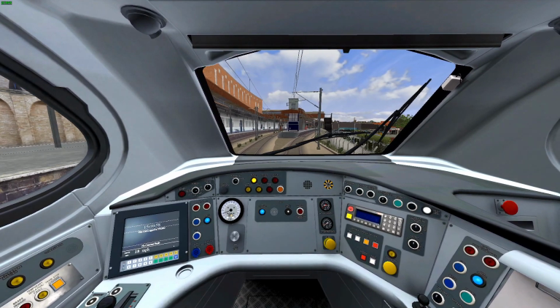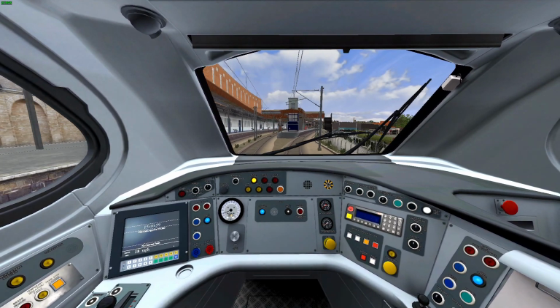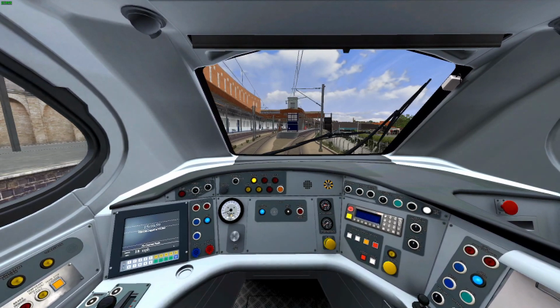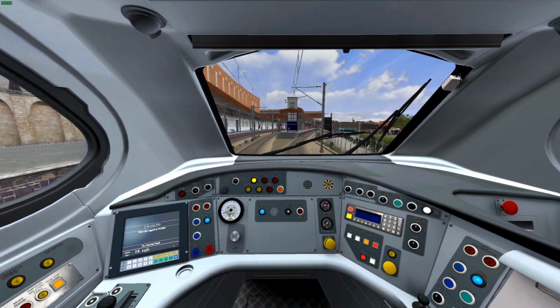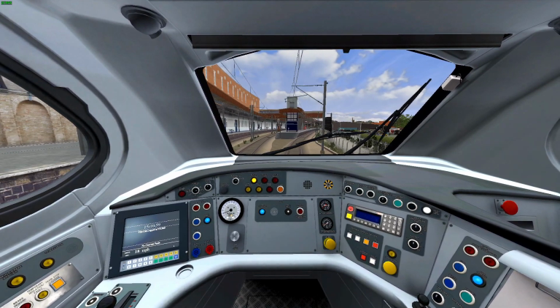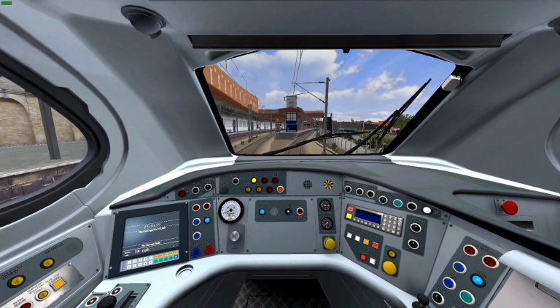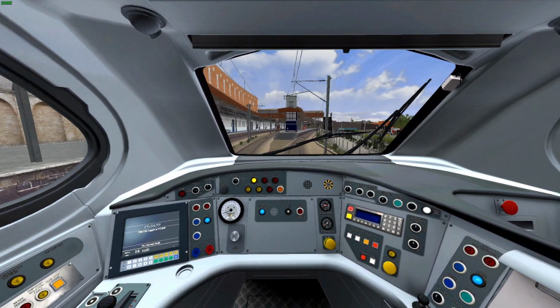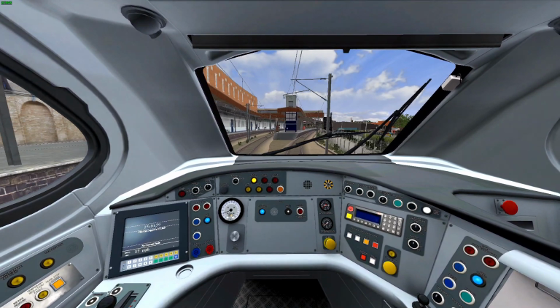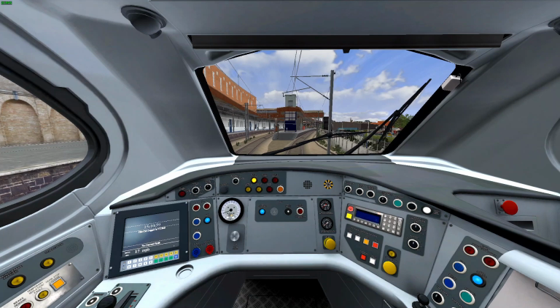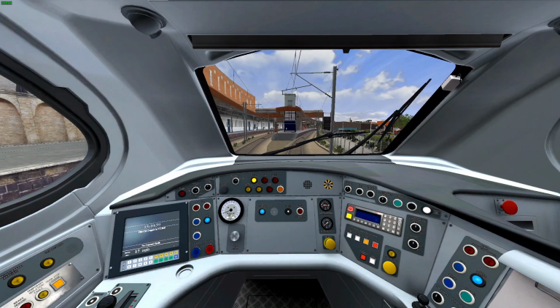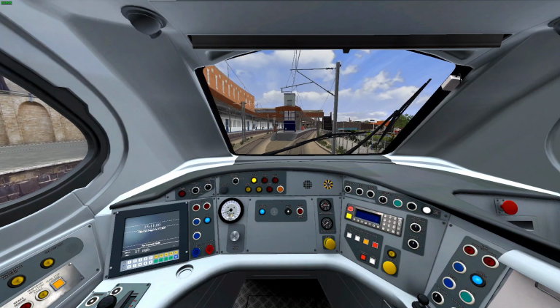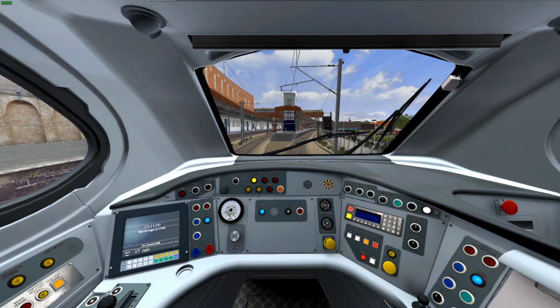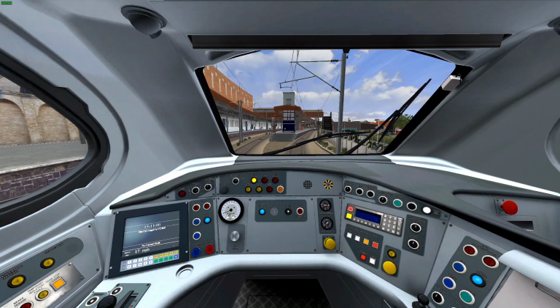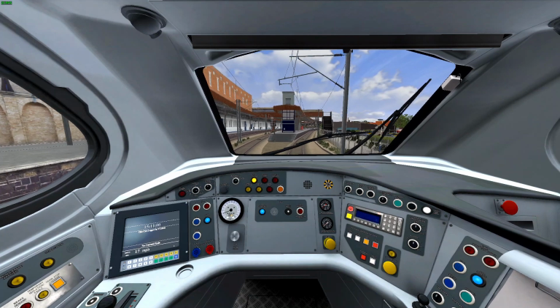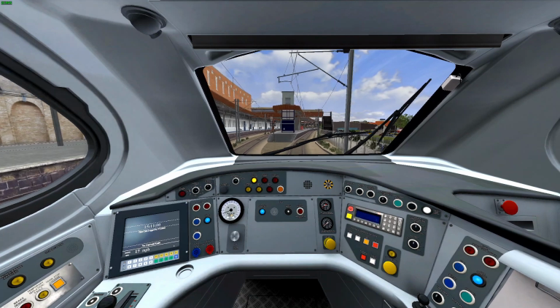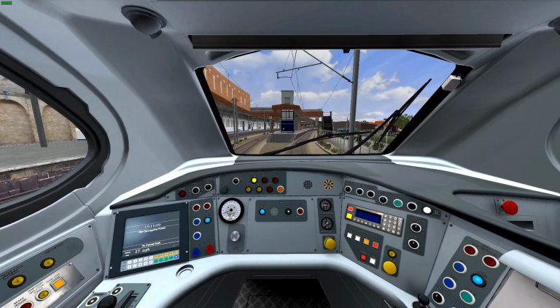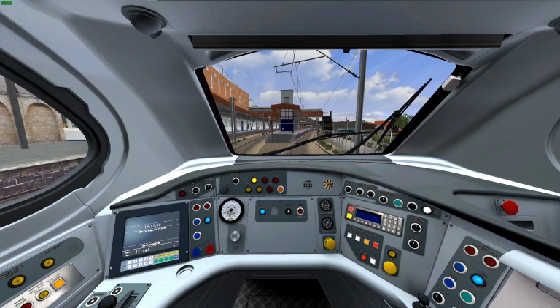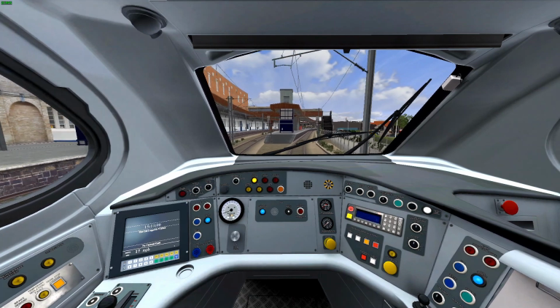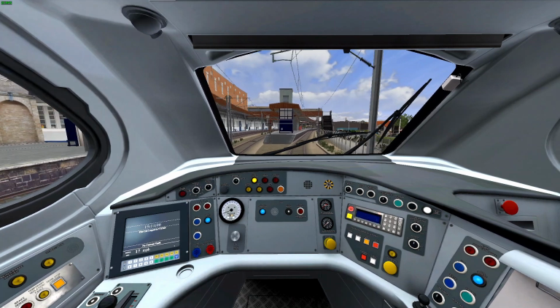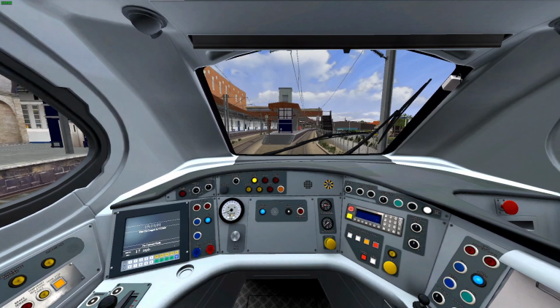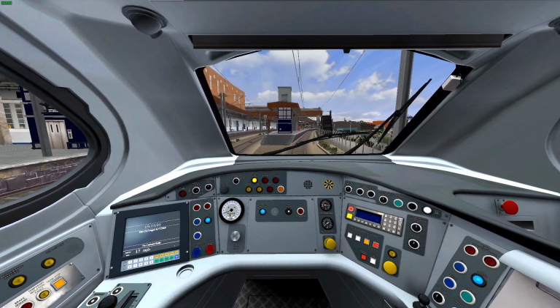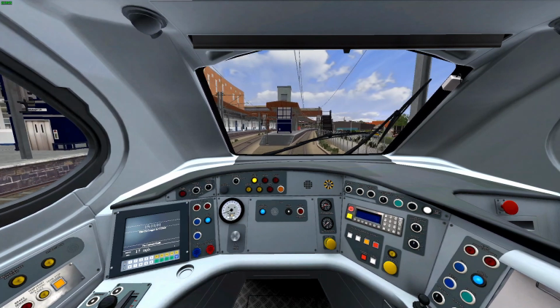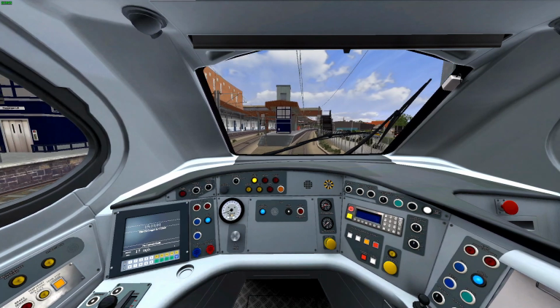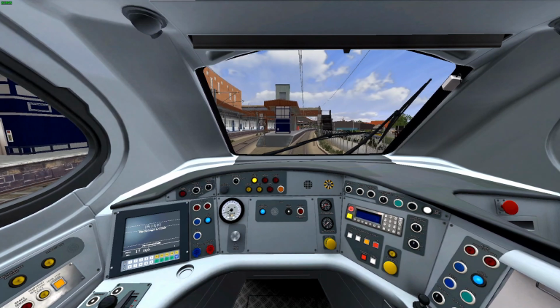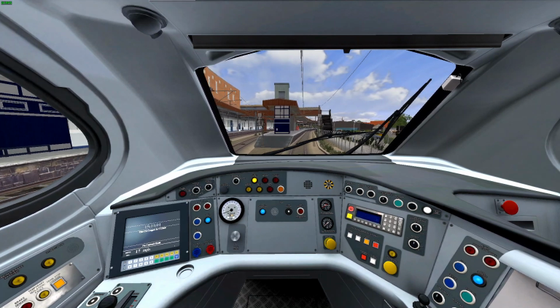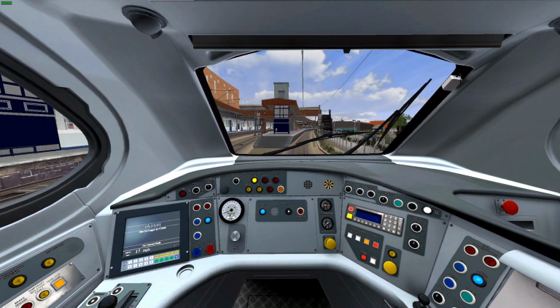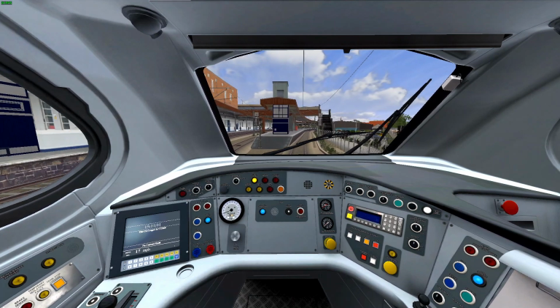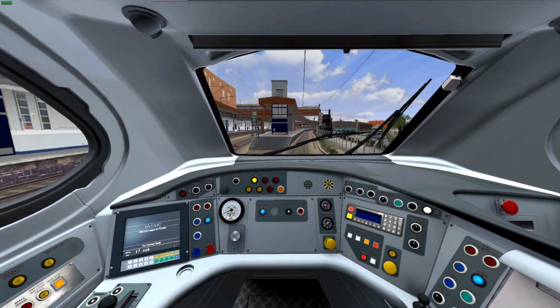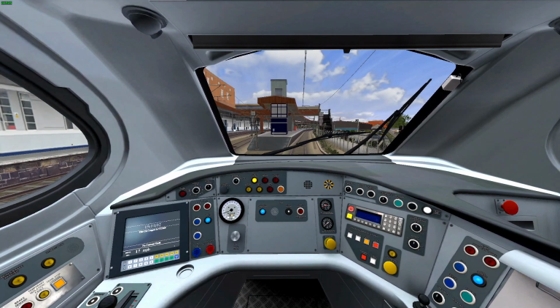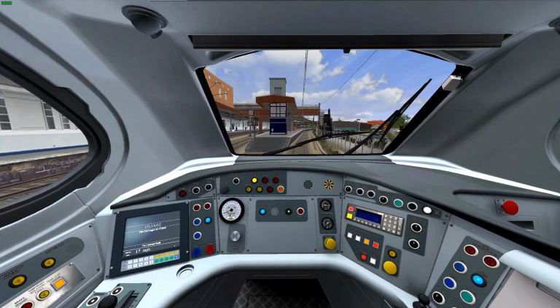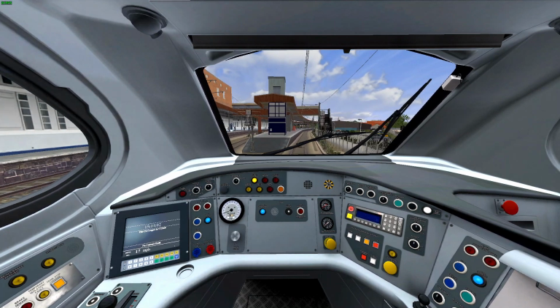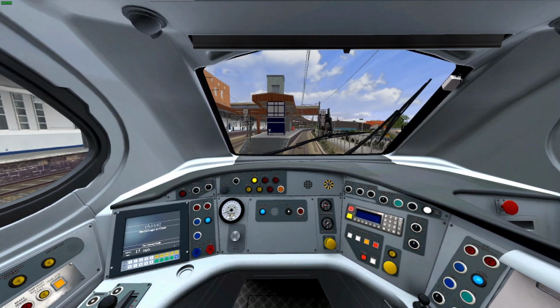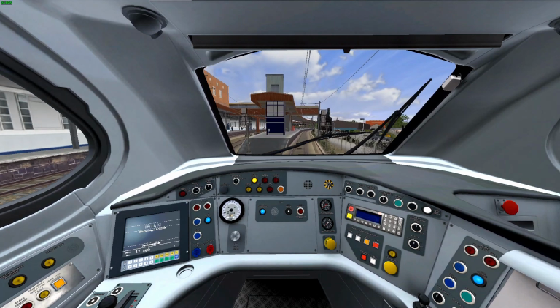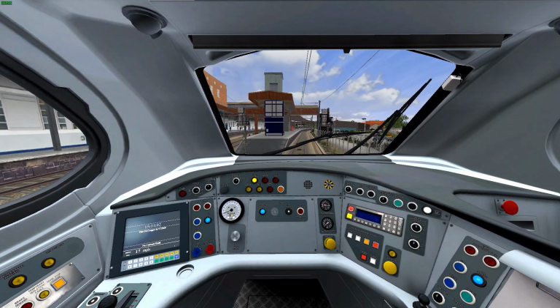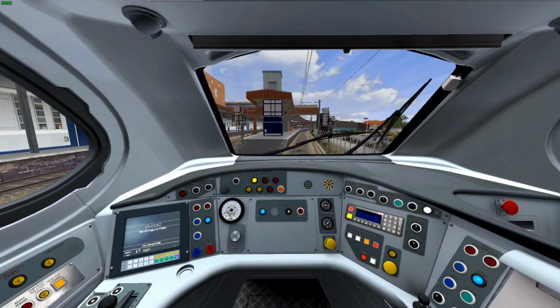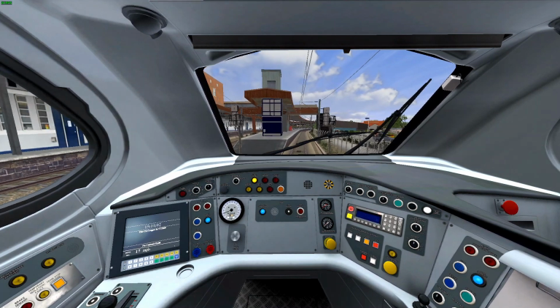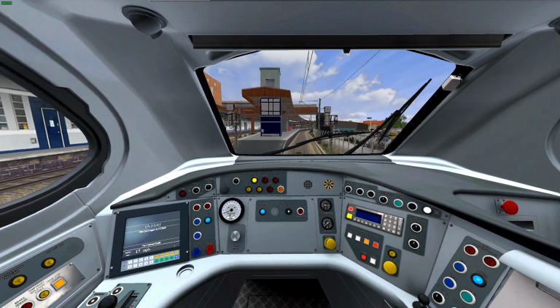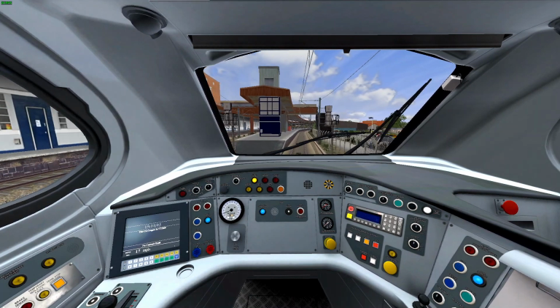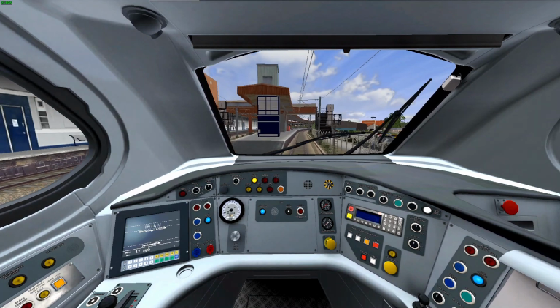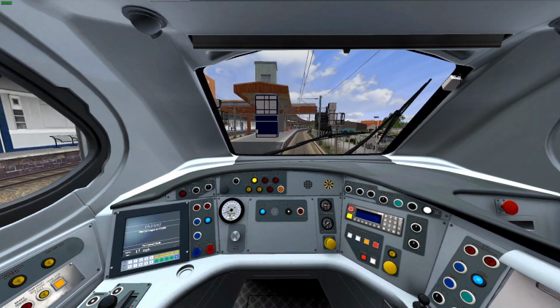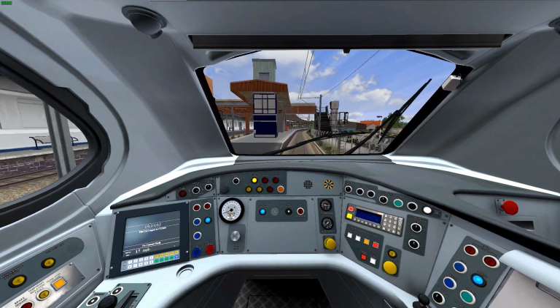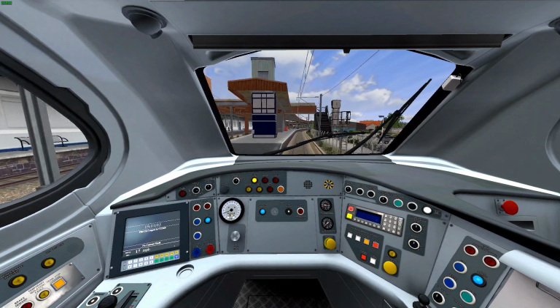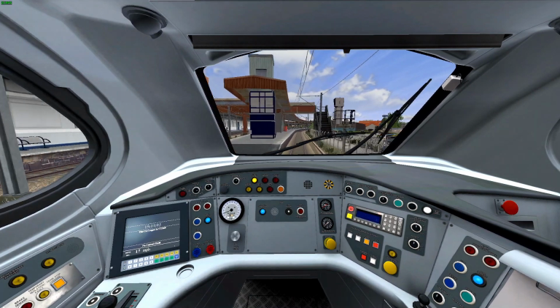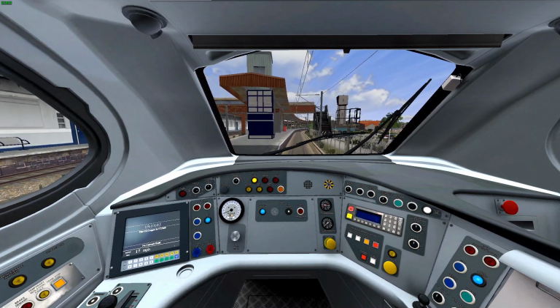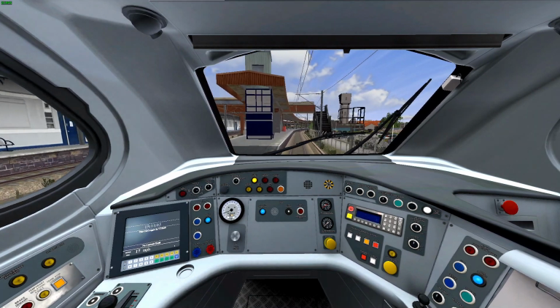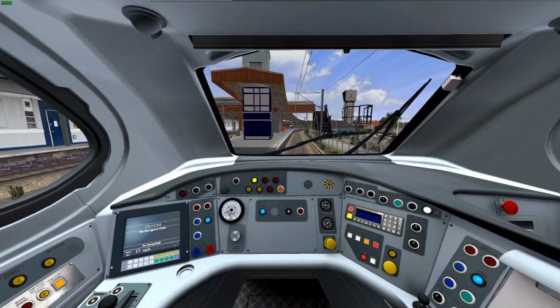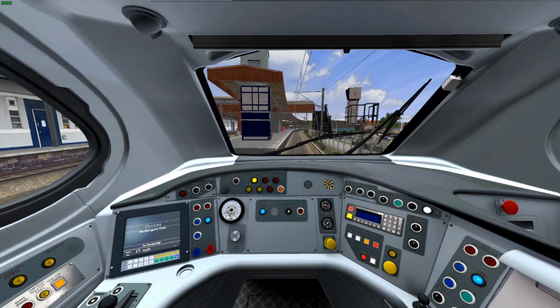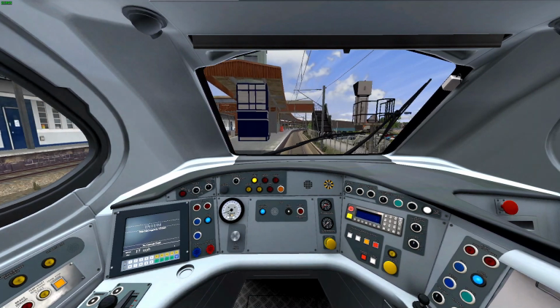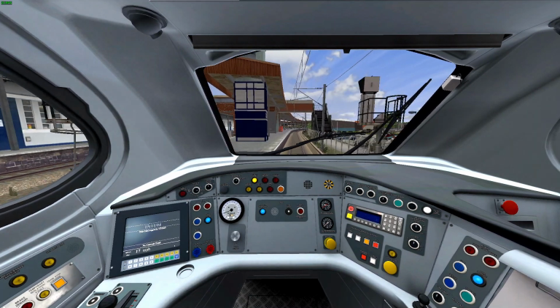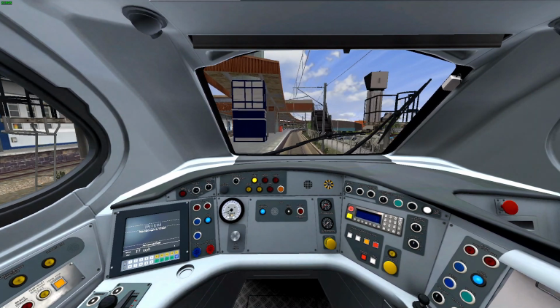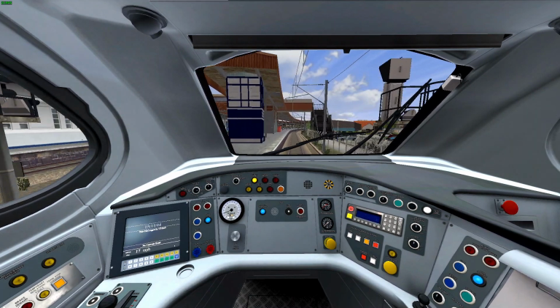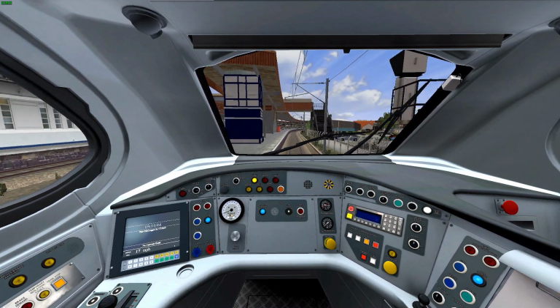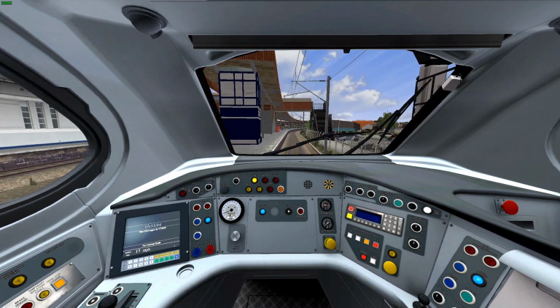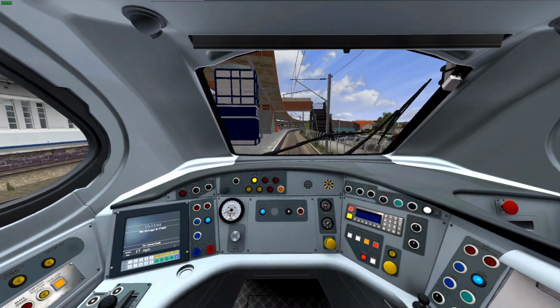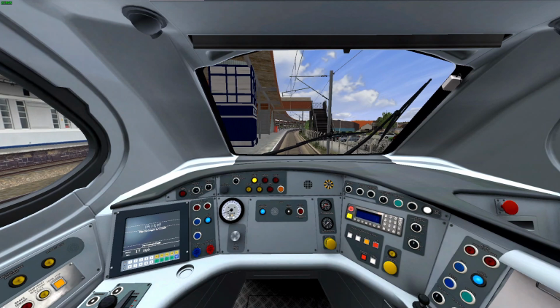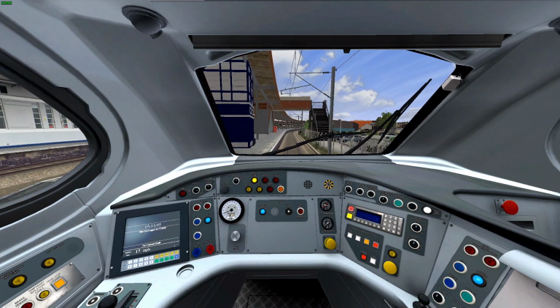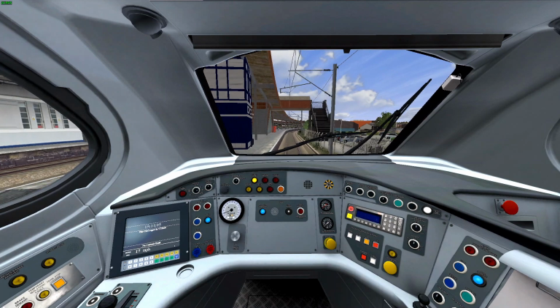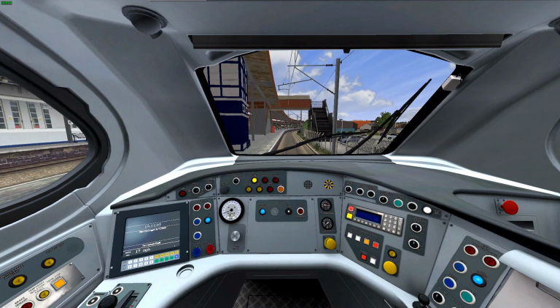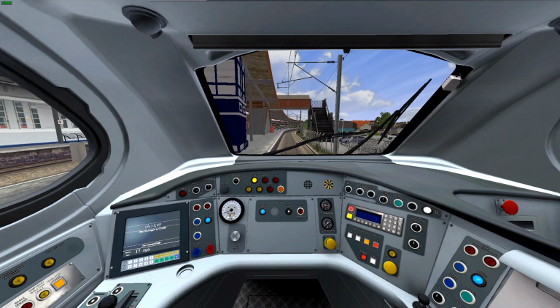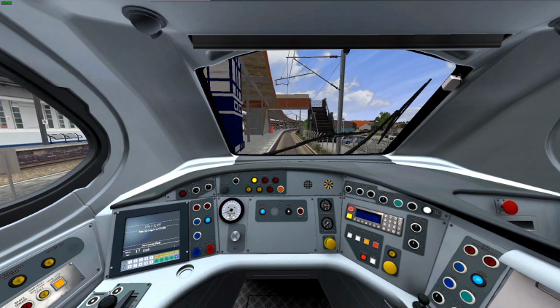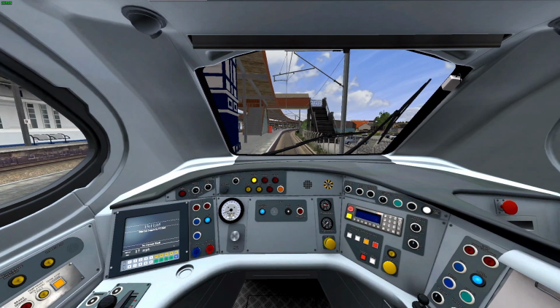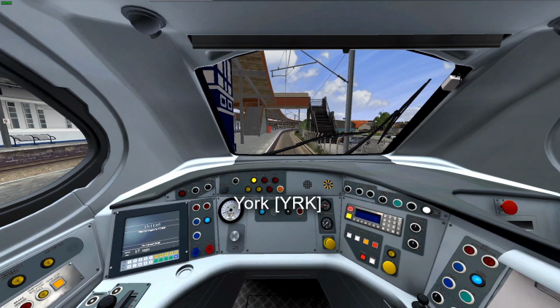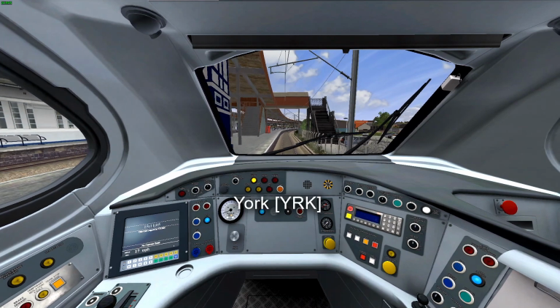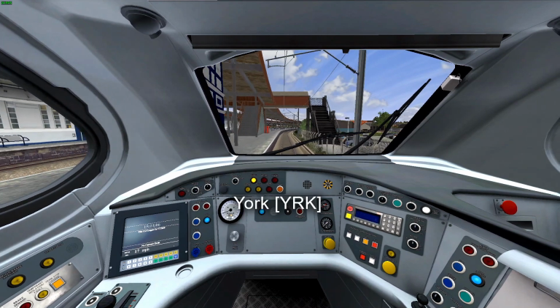Arriving at York, aiming to stop at the end of the platform.